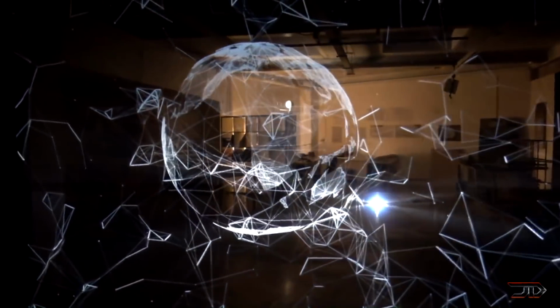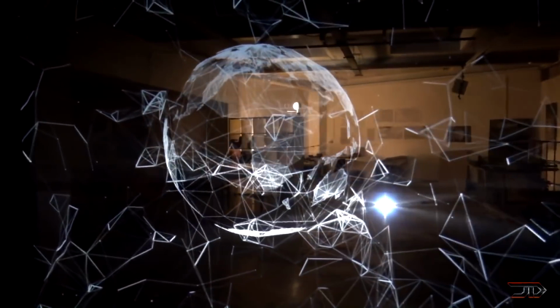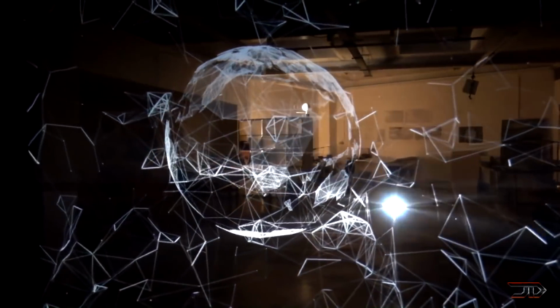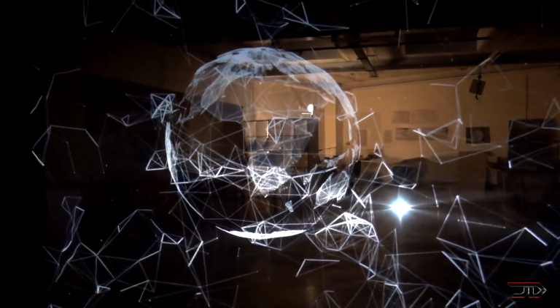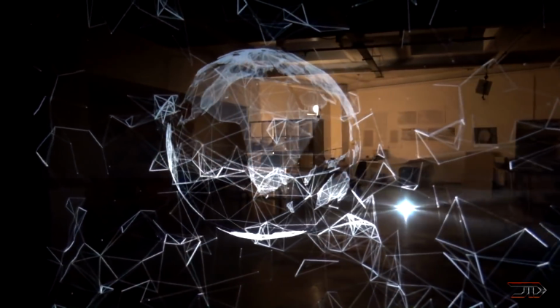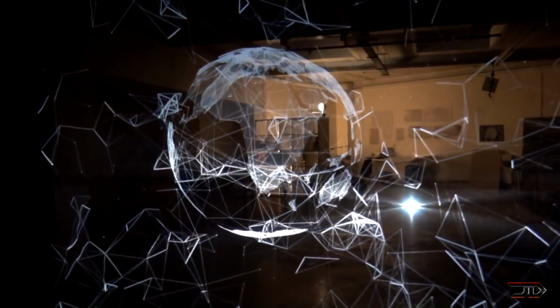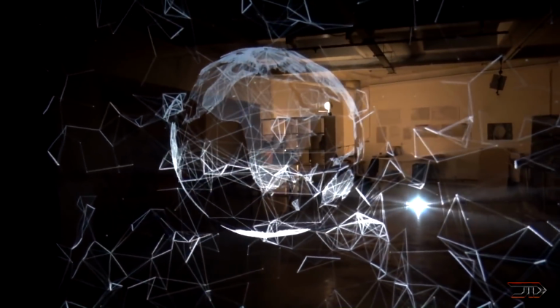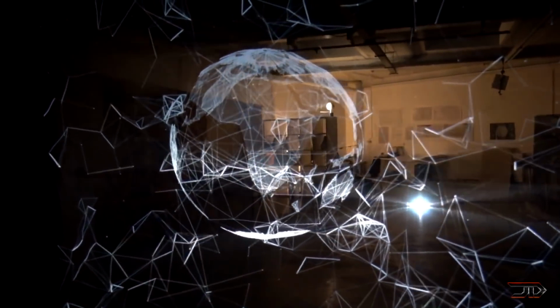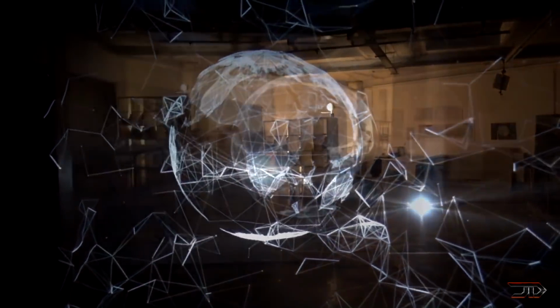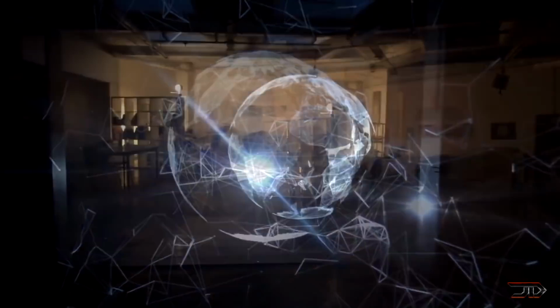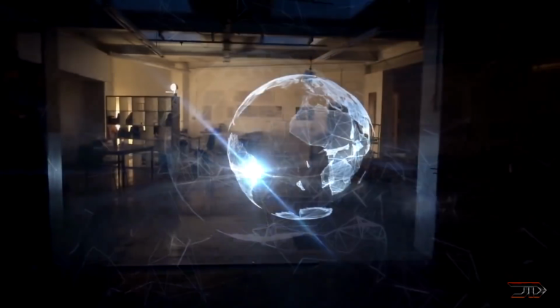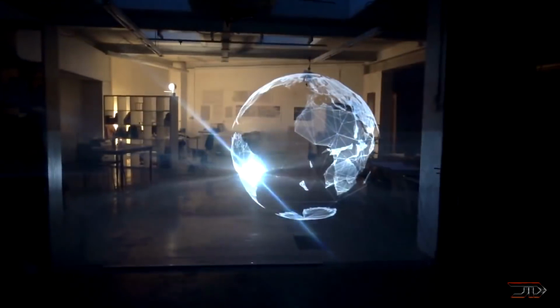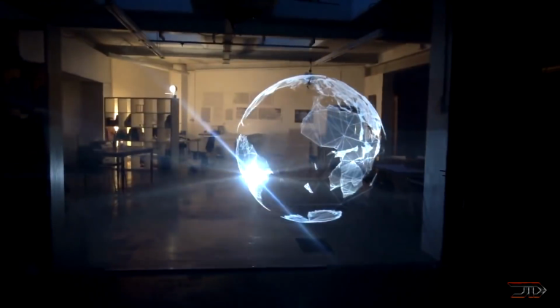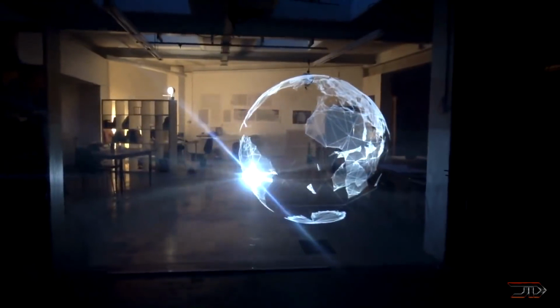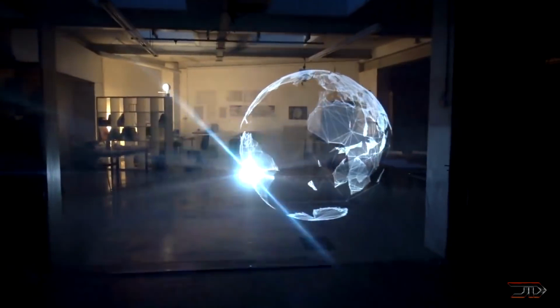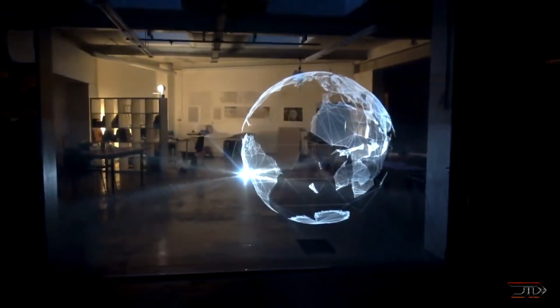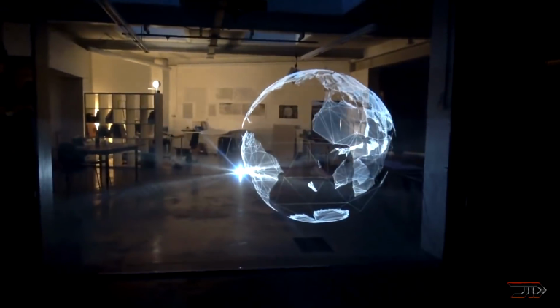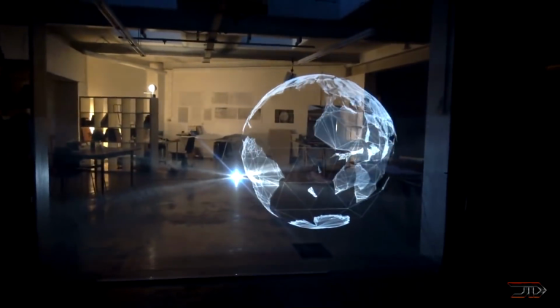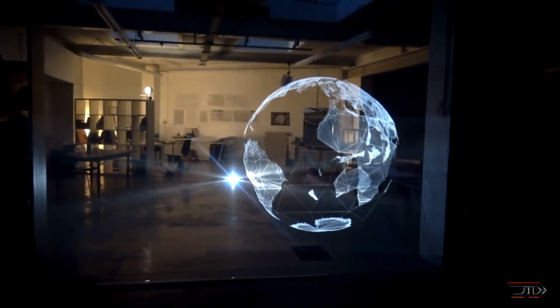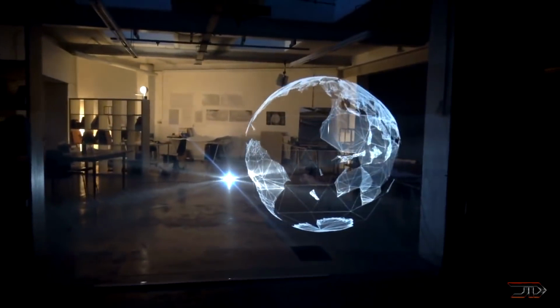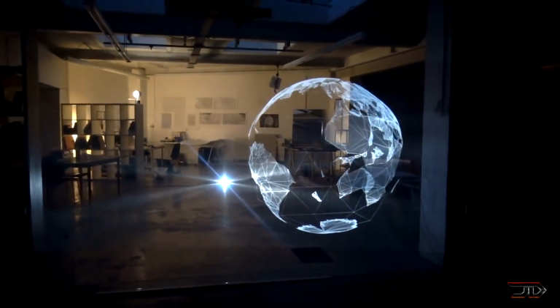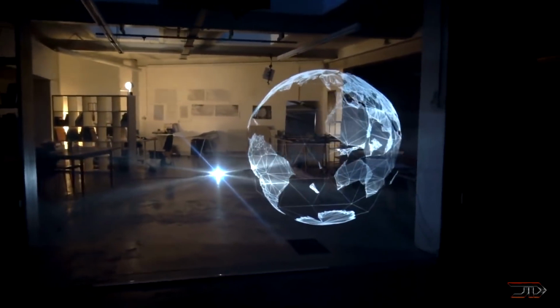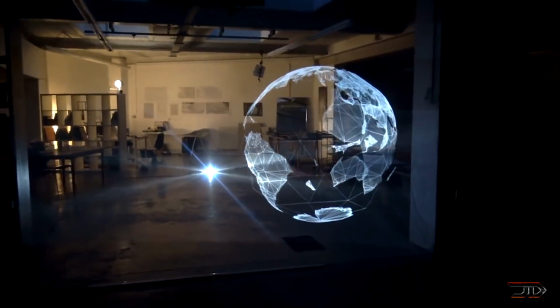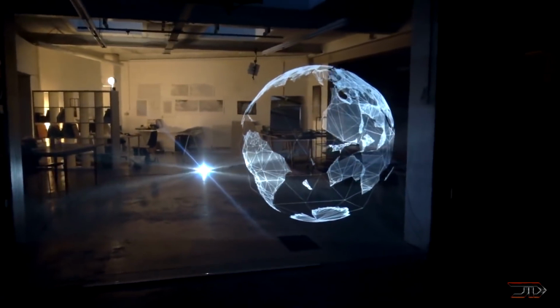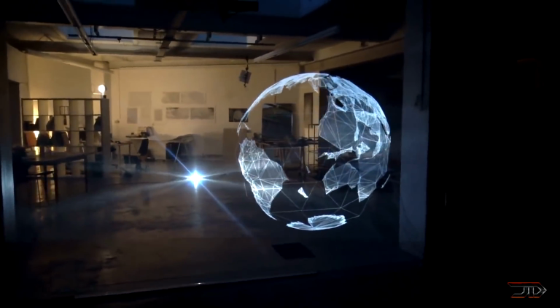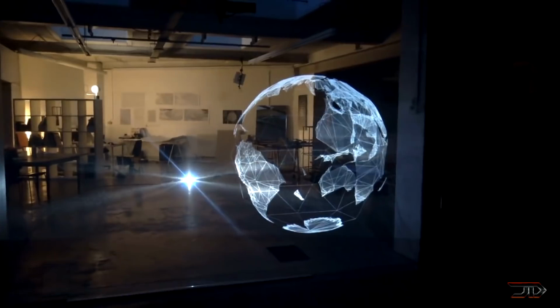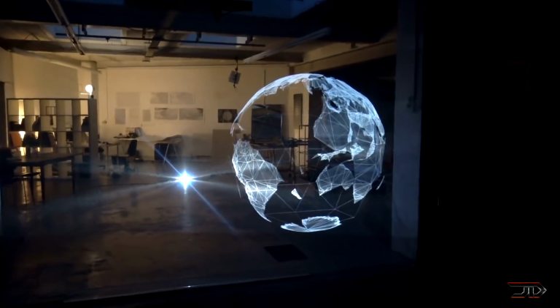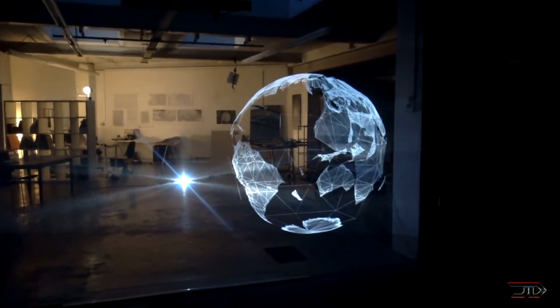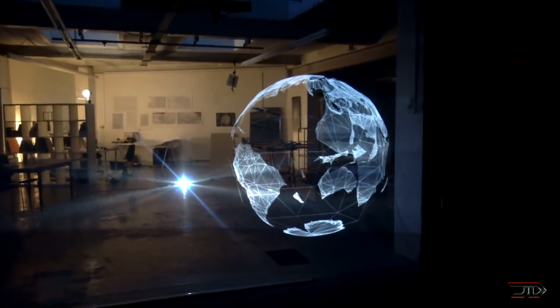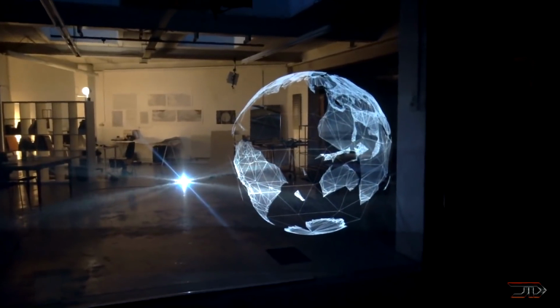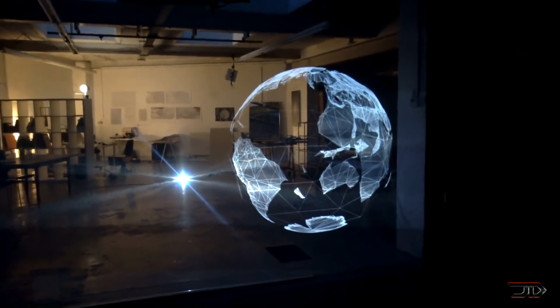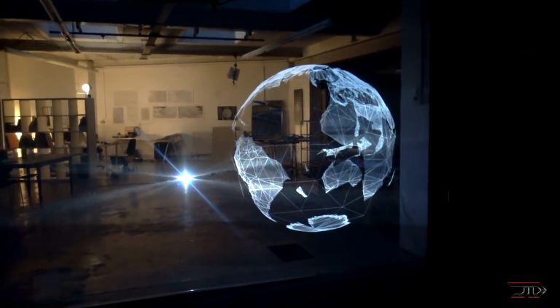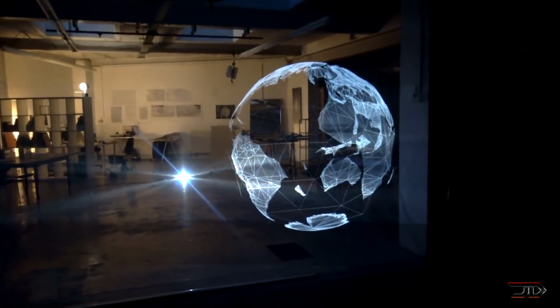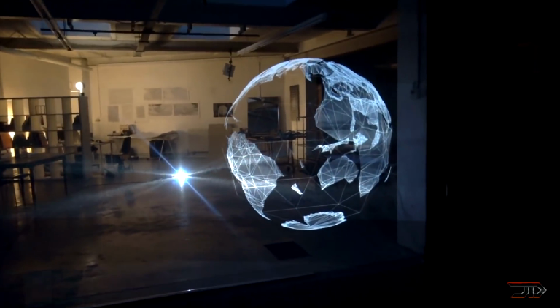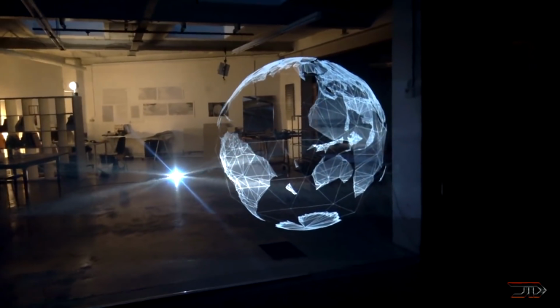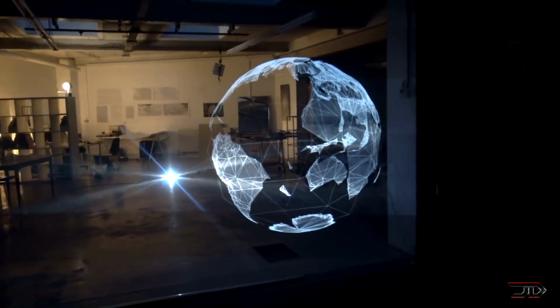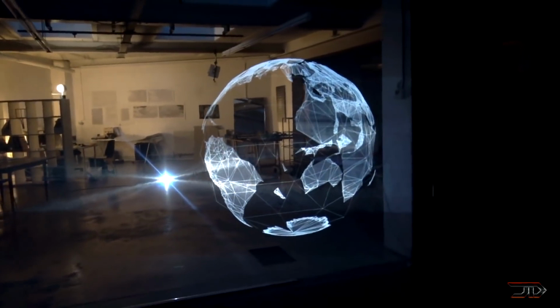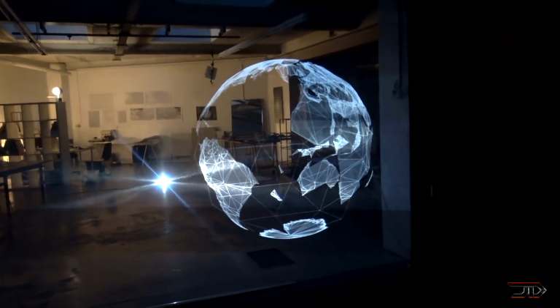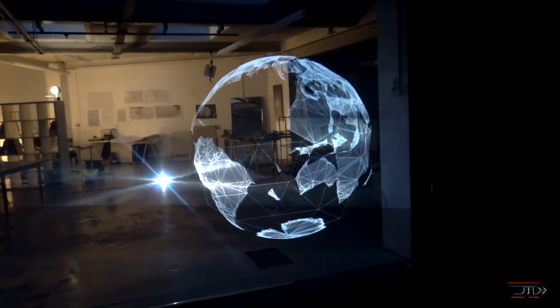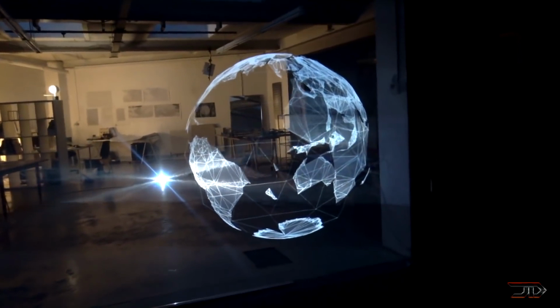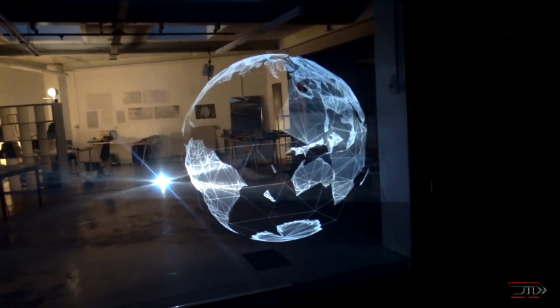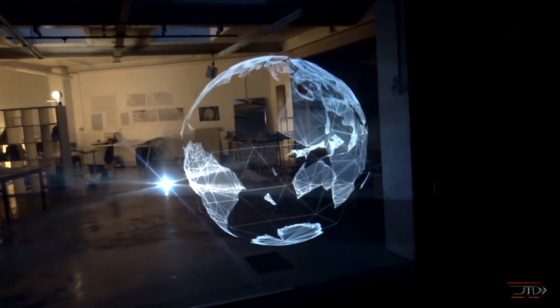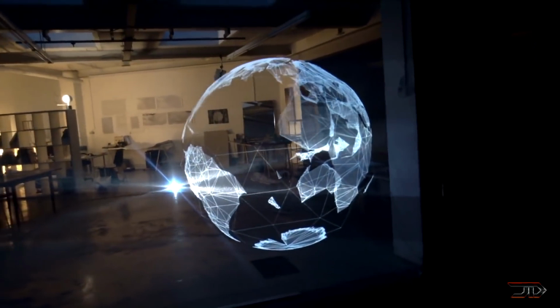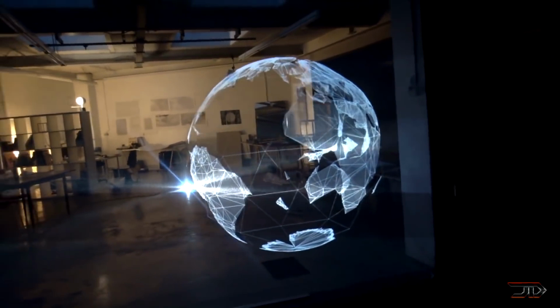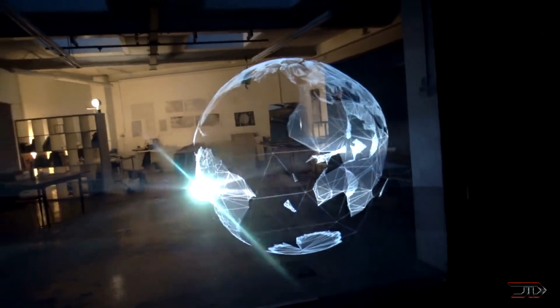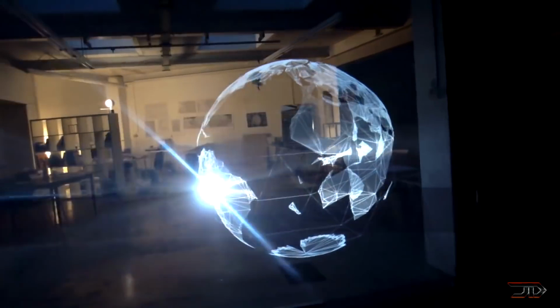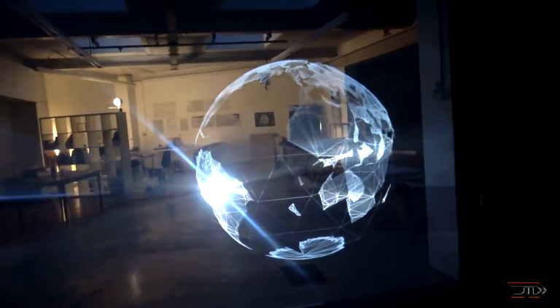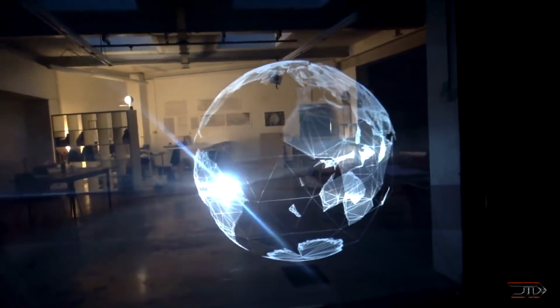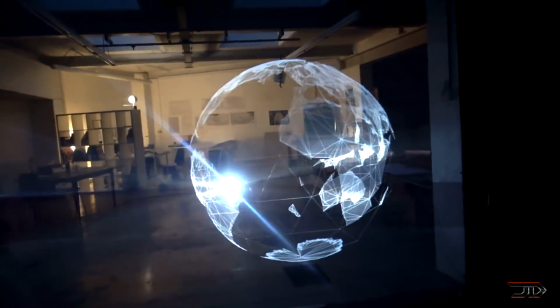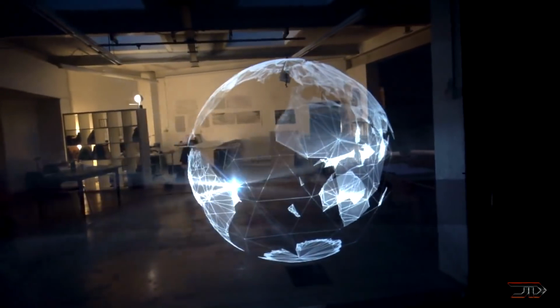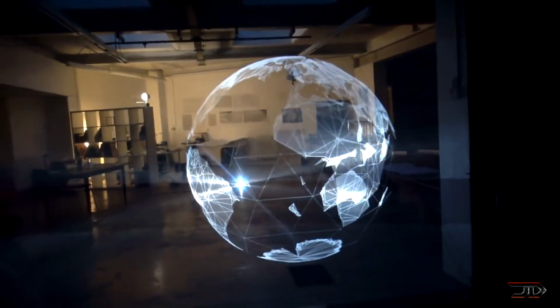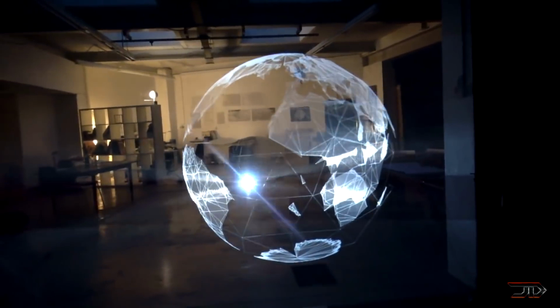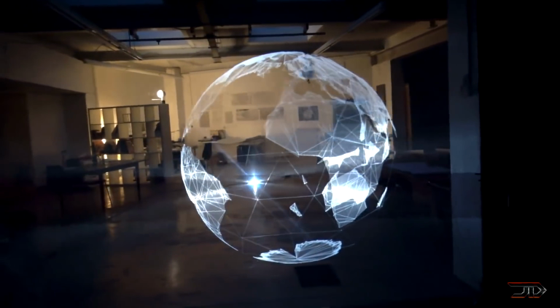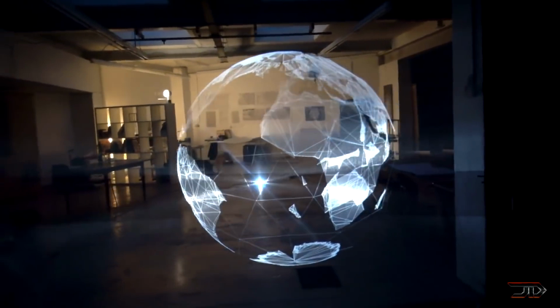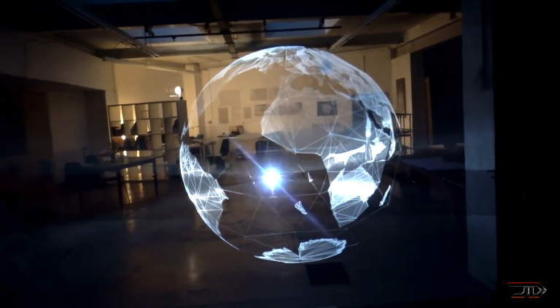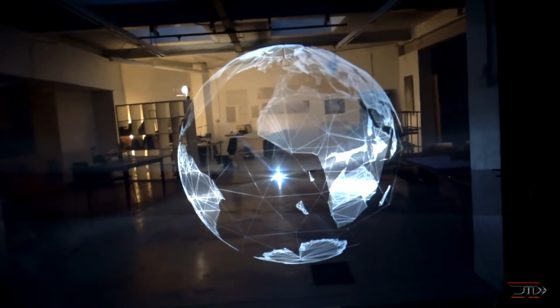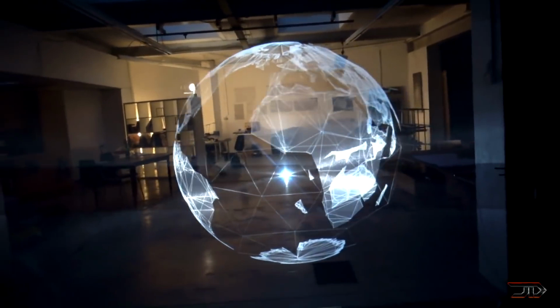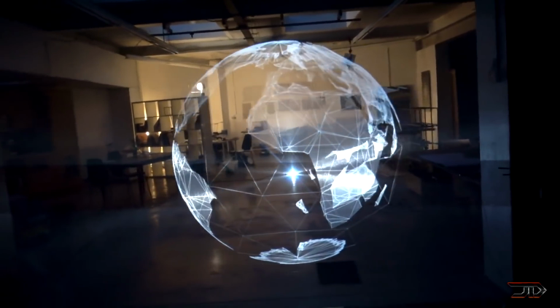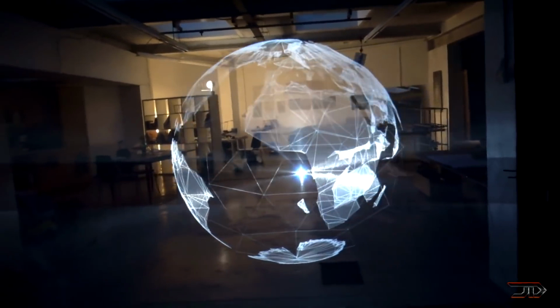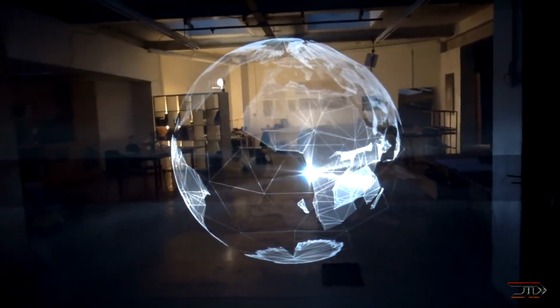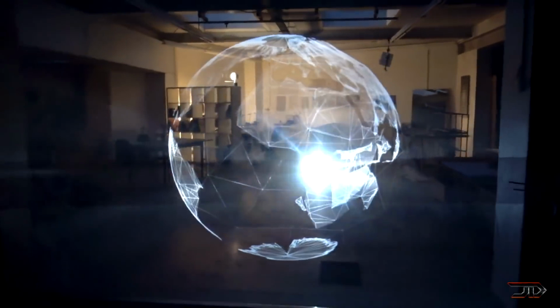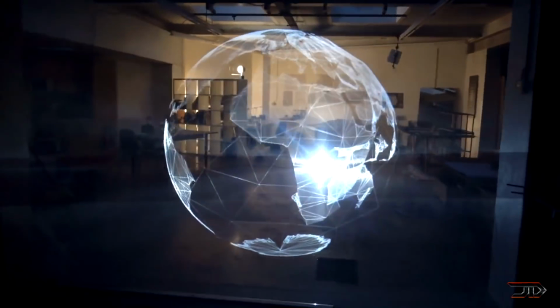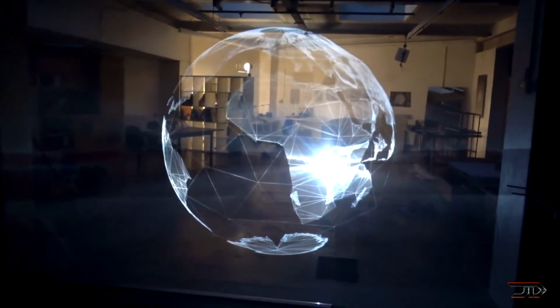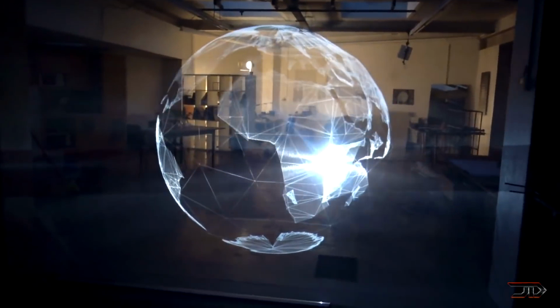The only drawback is that it only works for one user, but the creator is also working on other projection methods for multiple viewers.